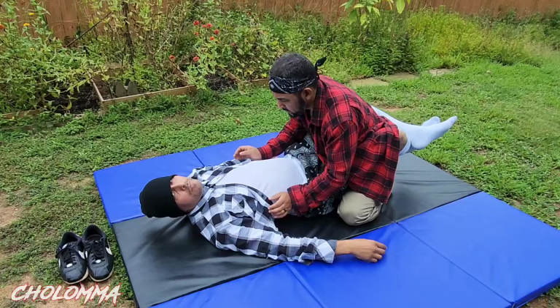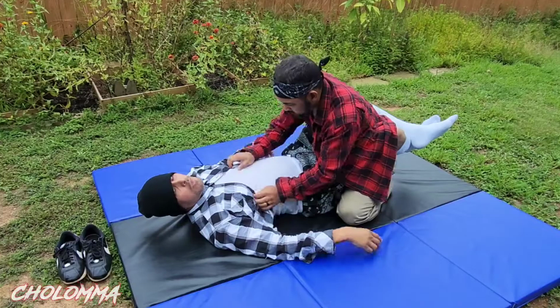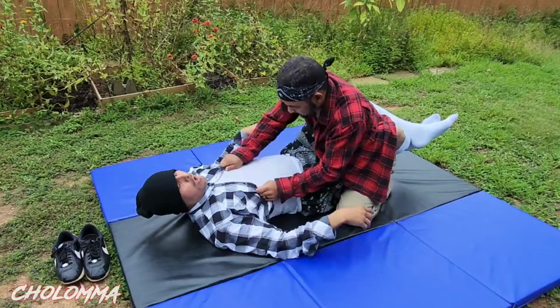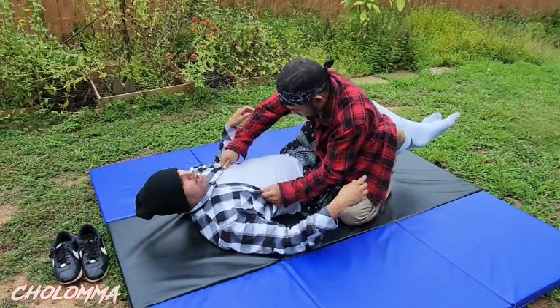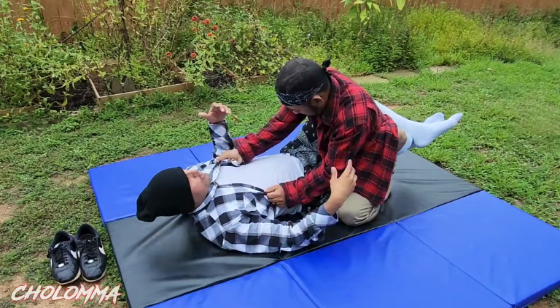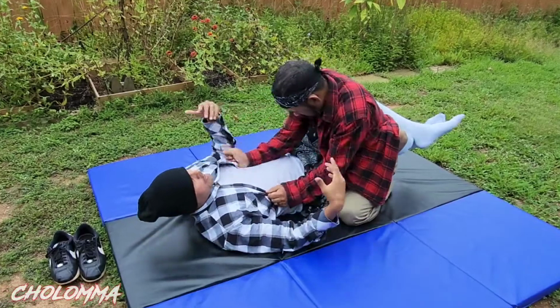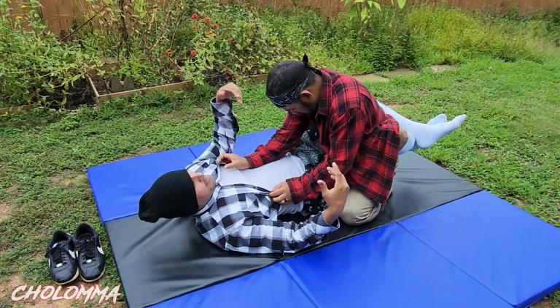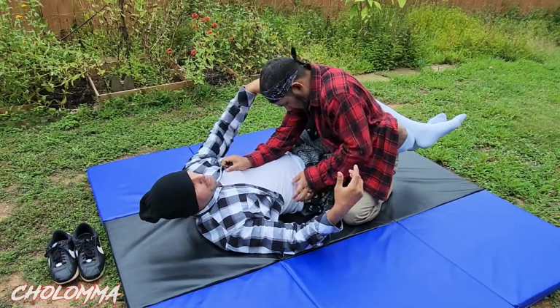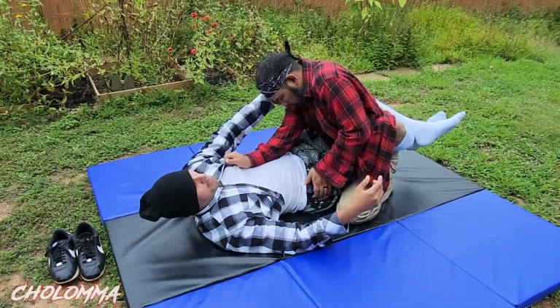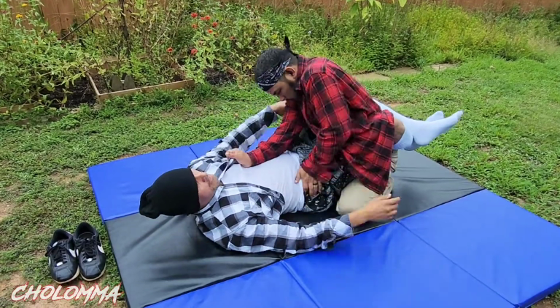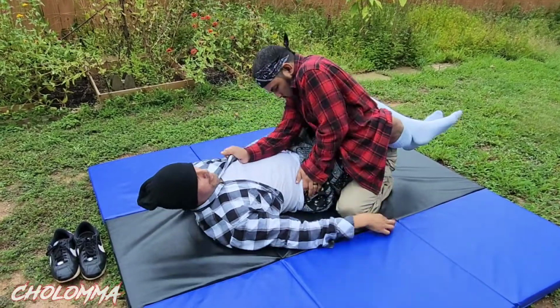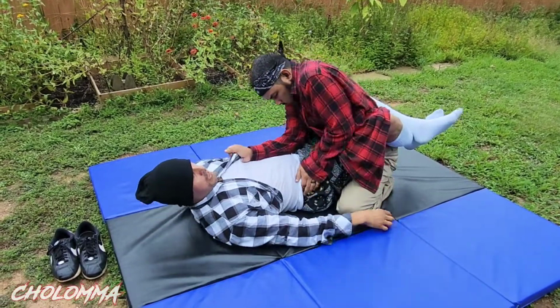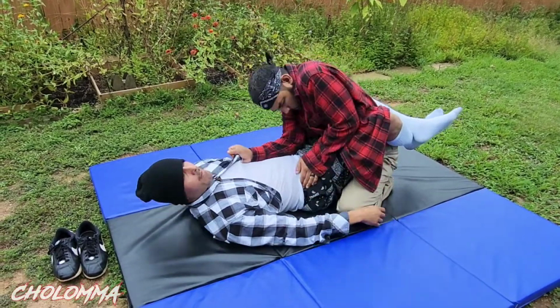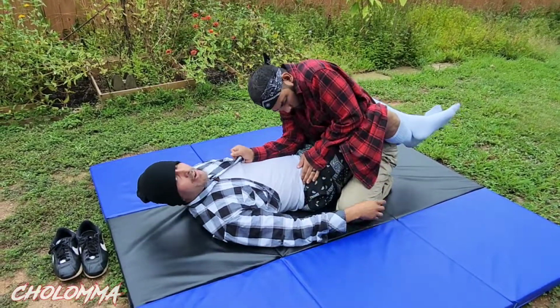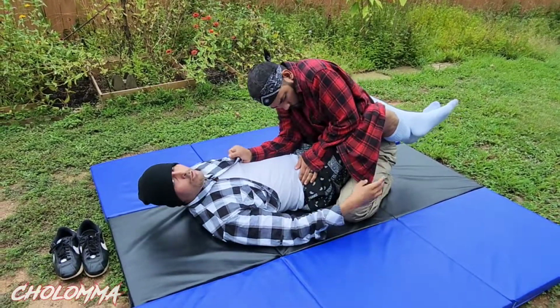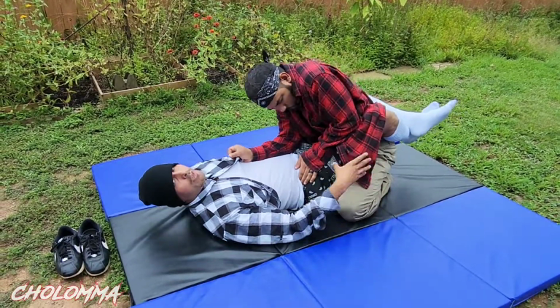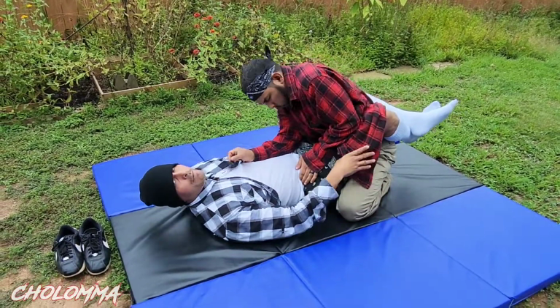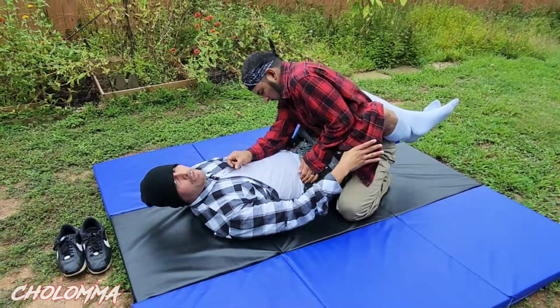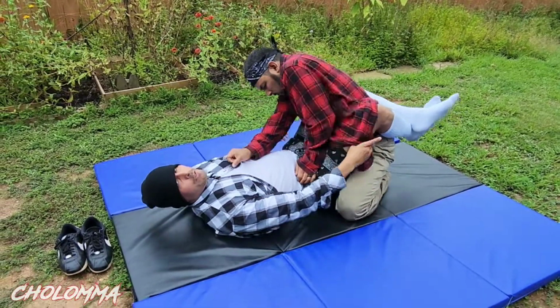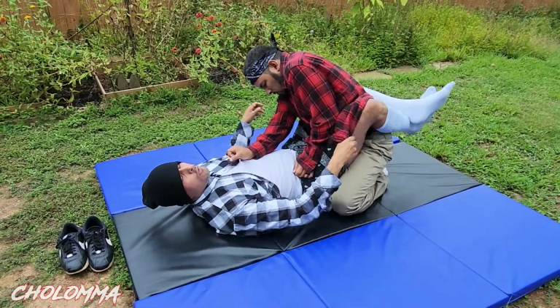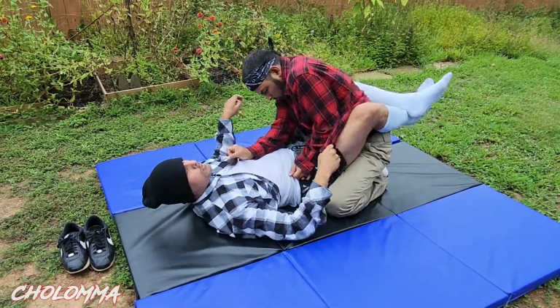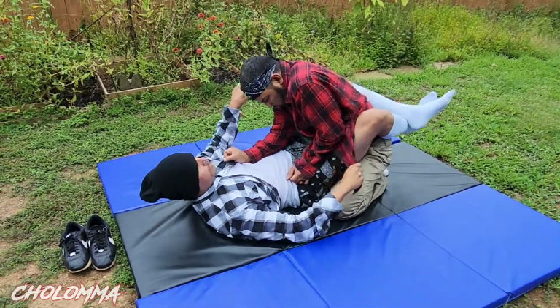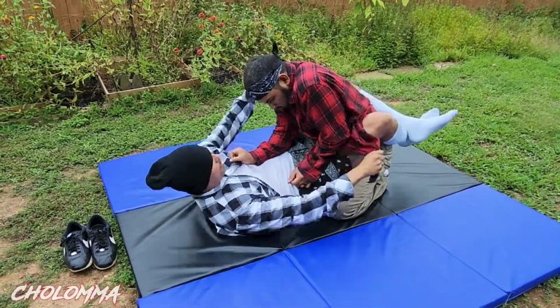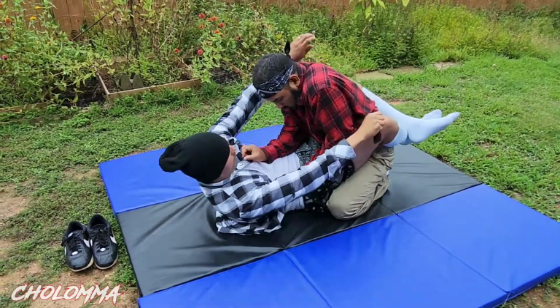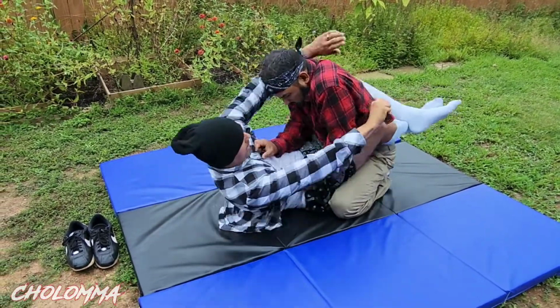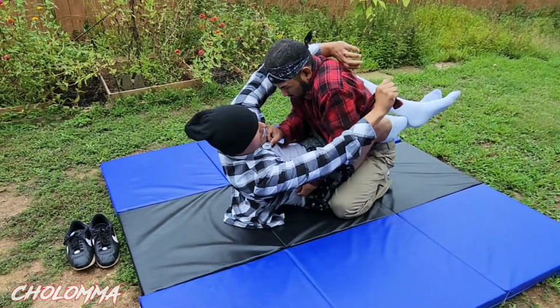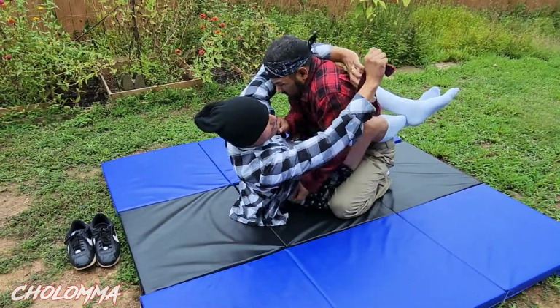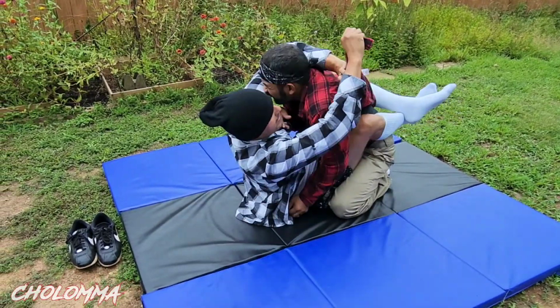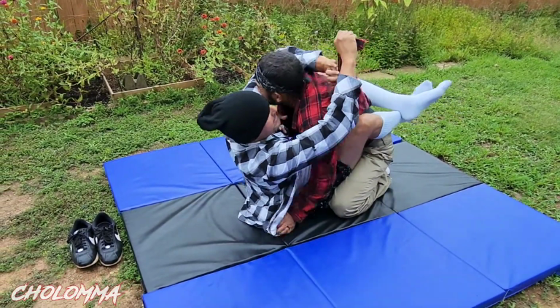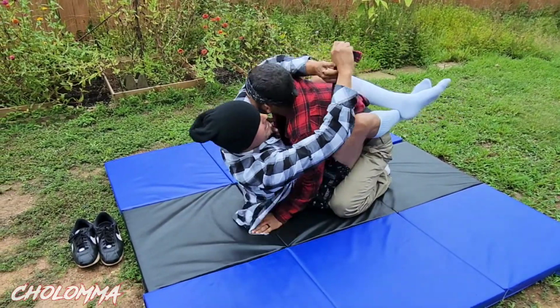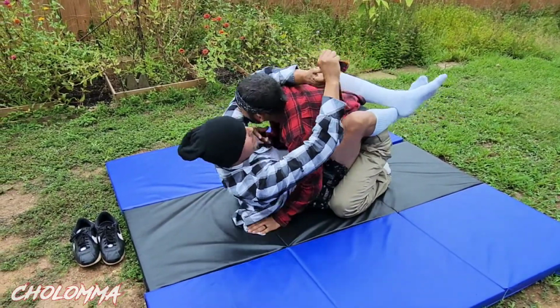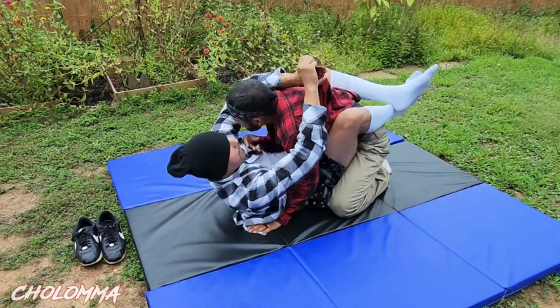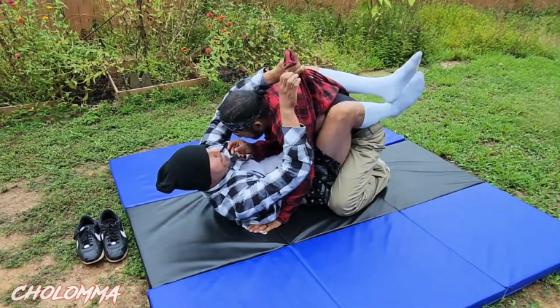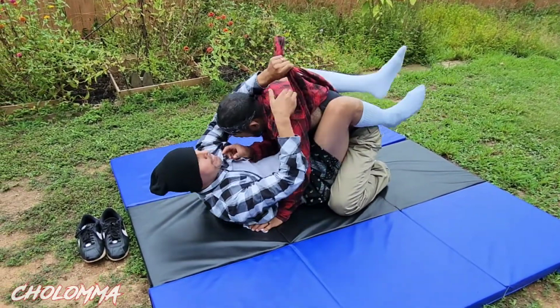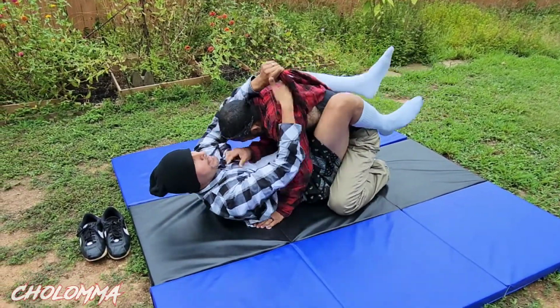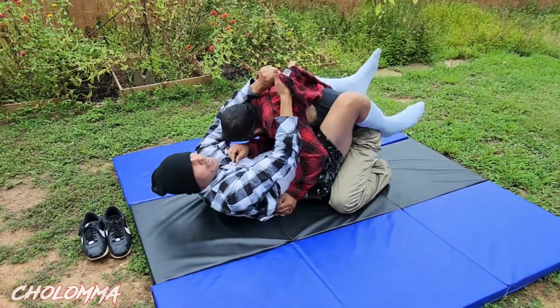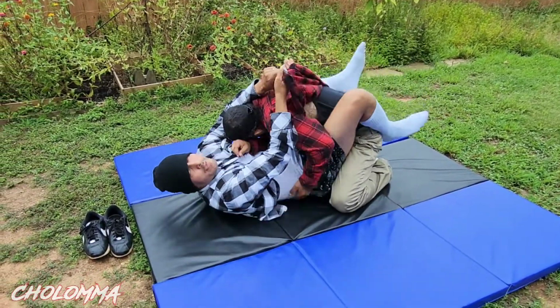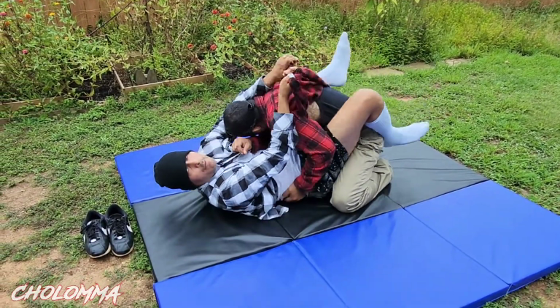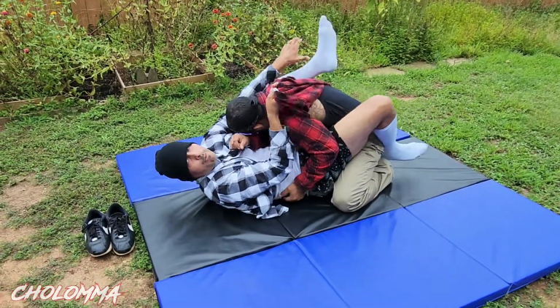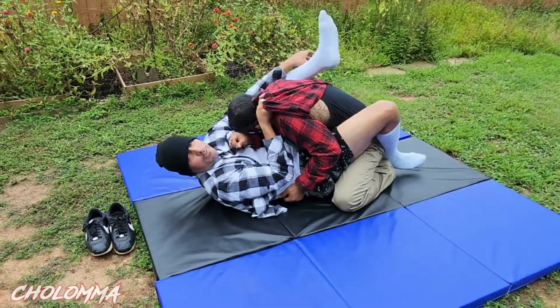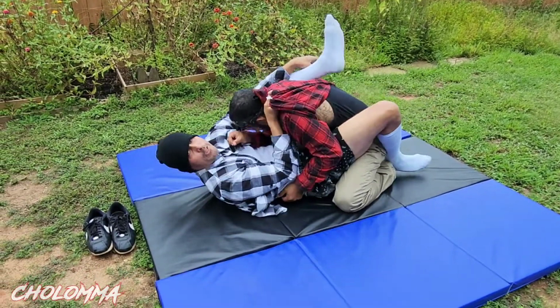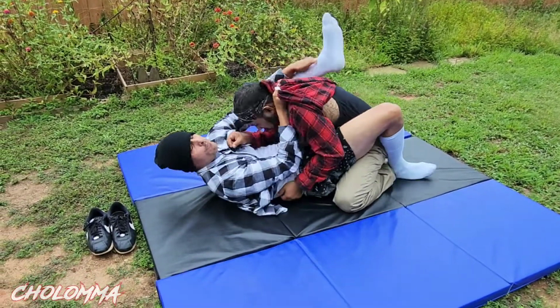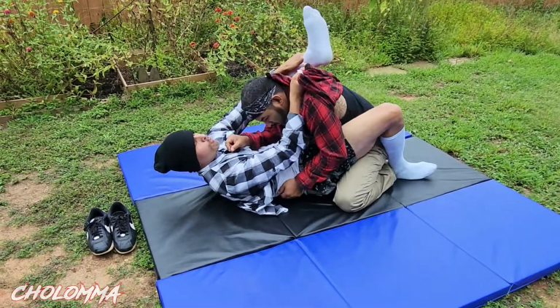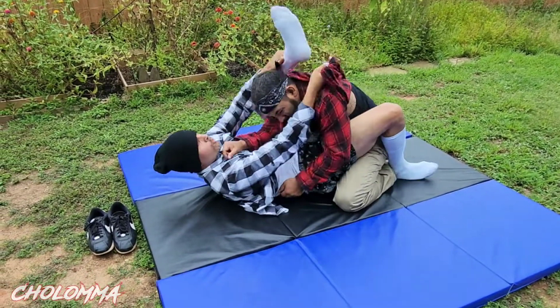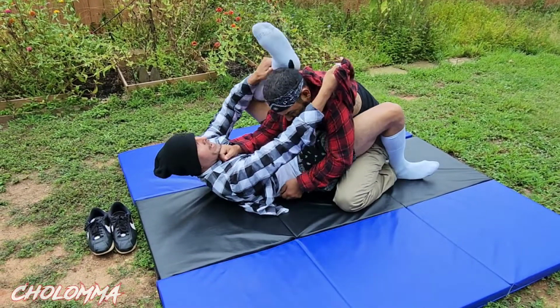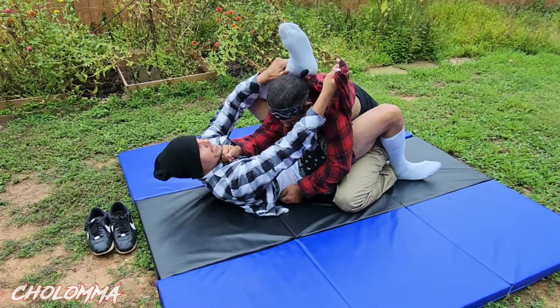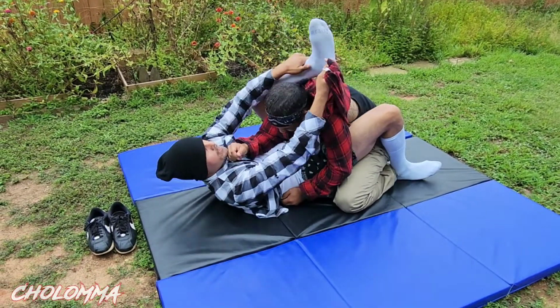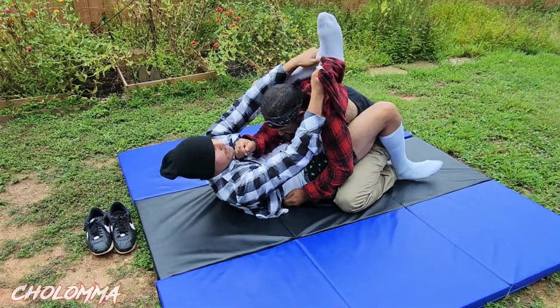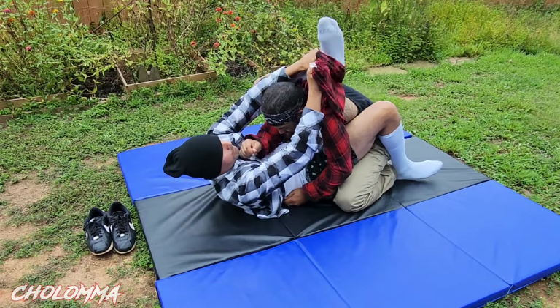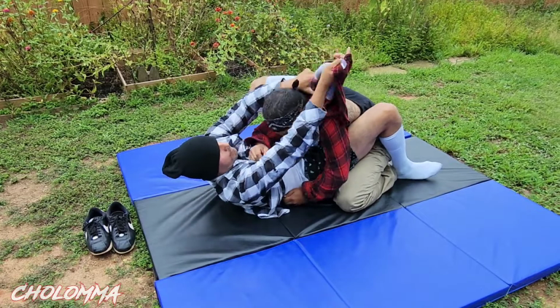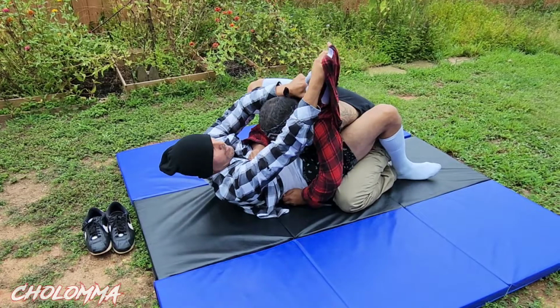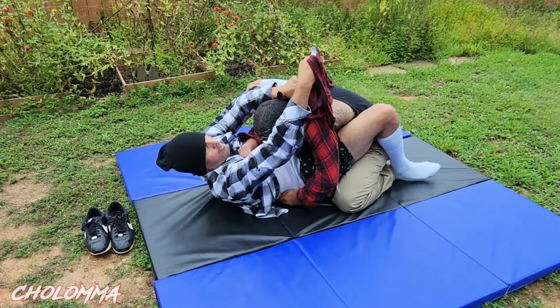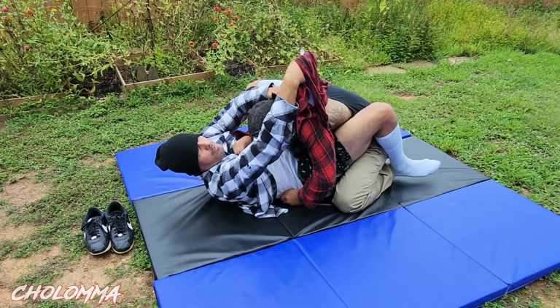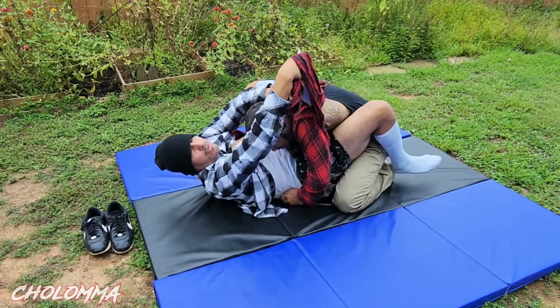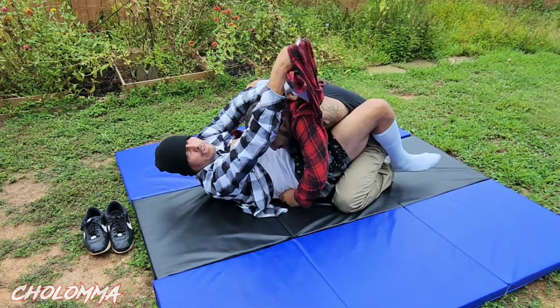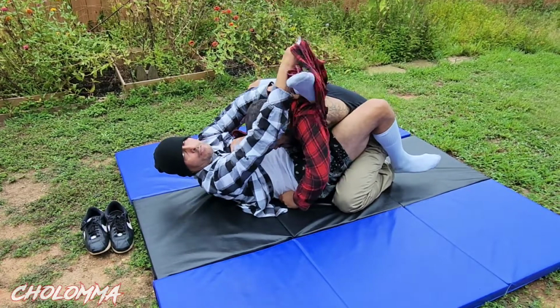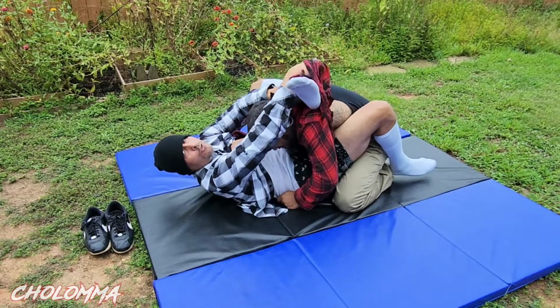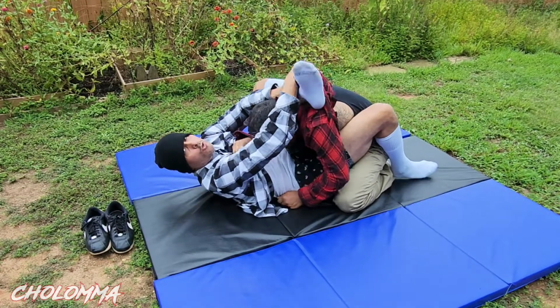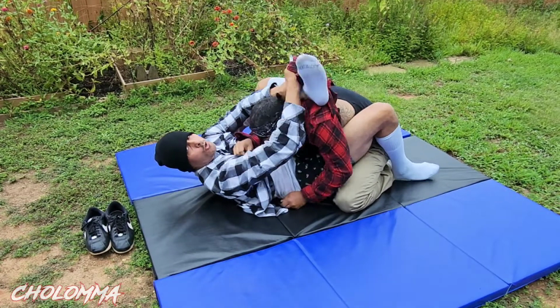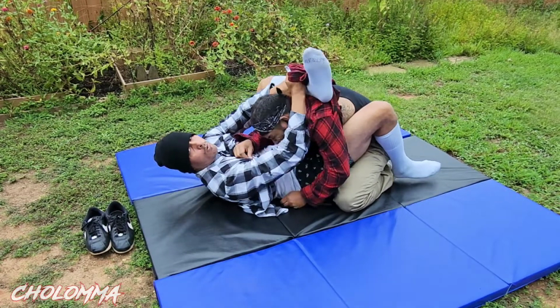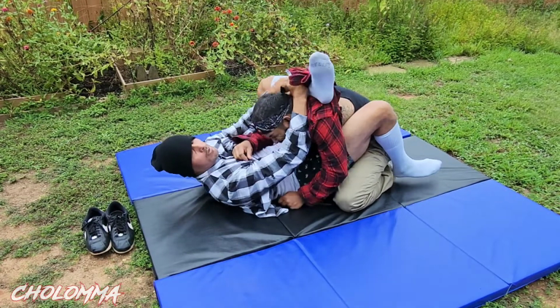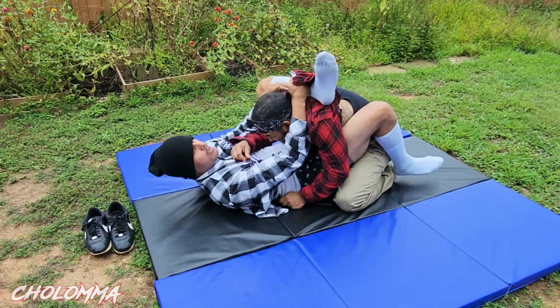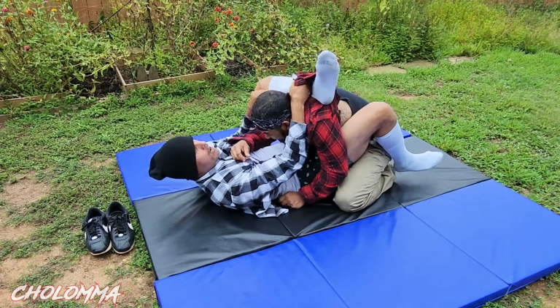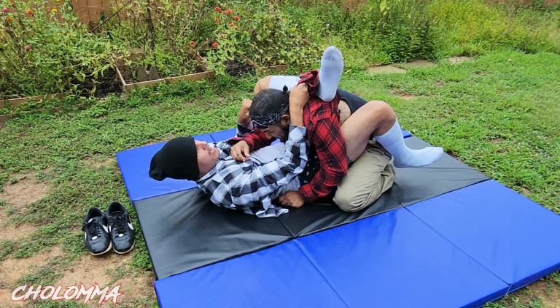Alright, so I got this vato on the guard right here. What I'm going to do is reach for the flannel — and put this foot right here in the cholo rubber guard.